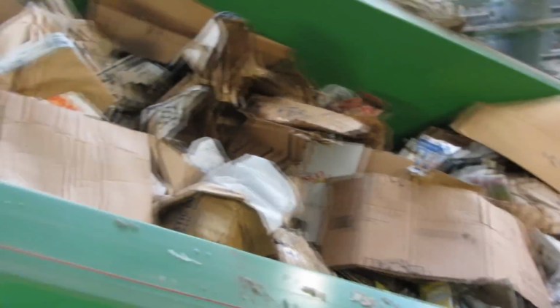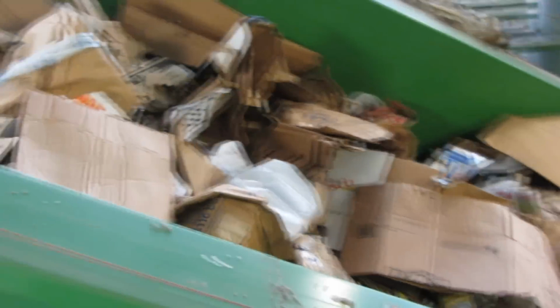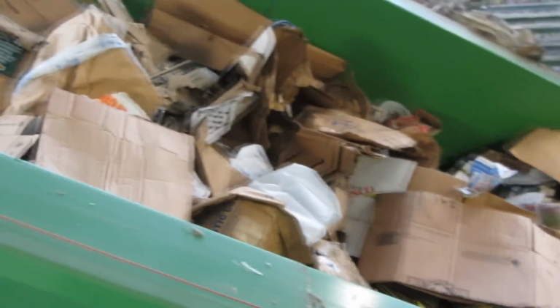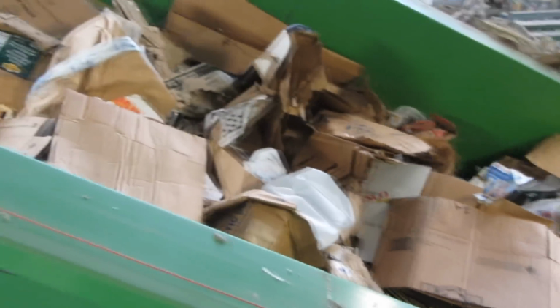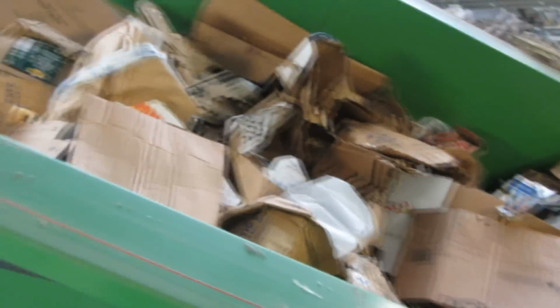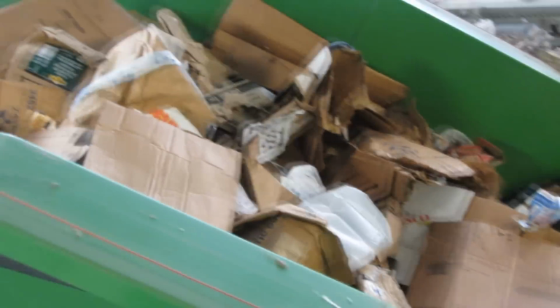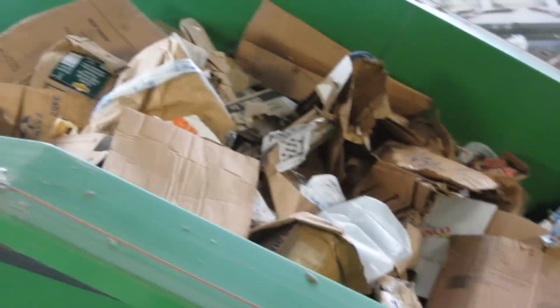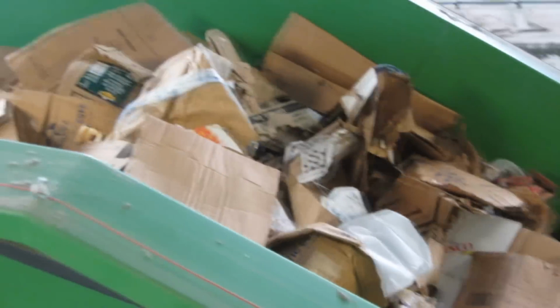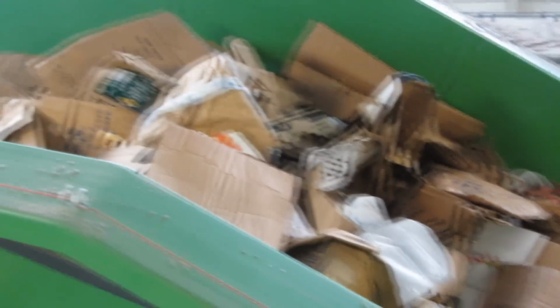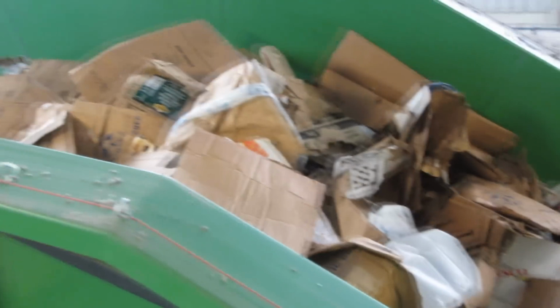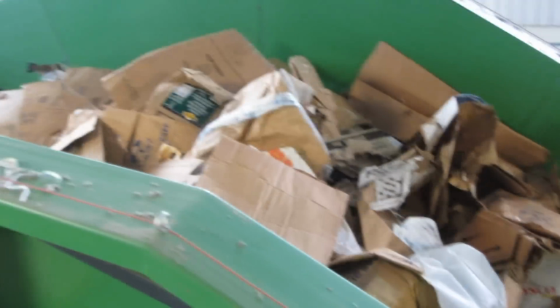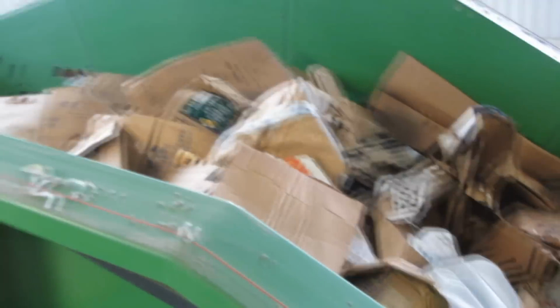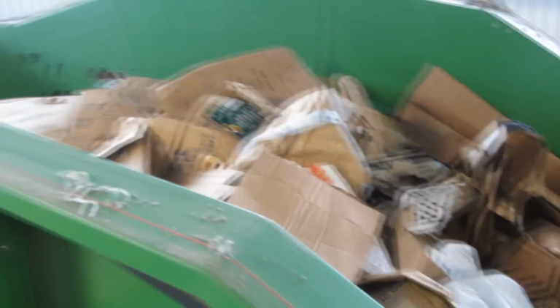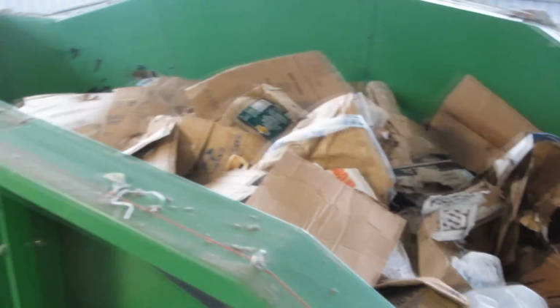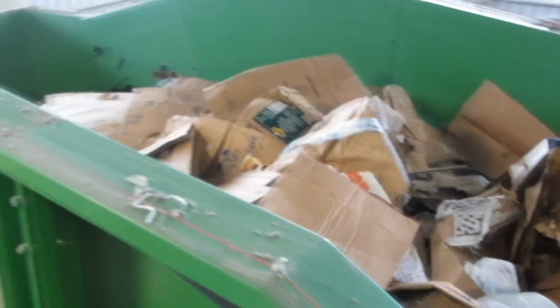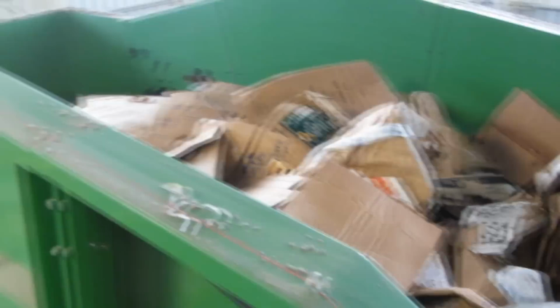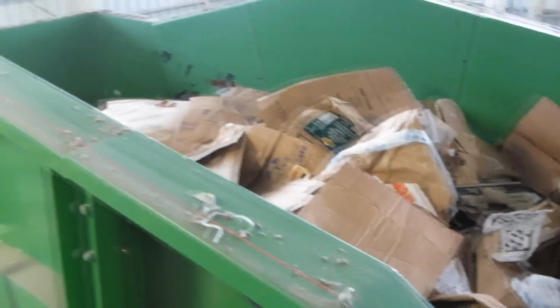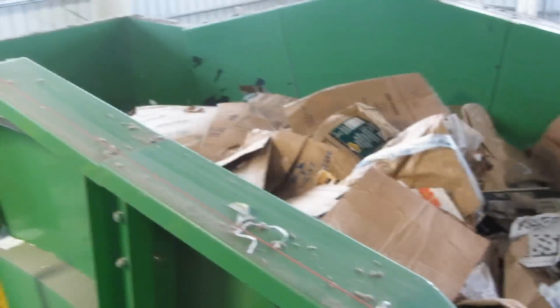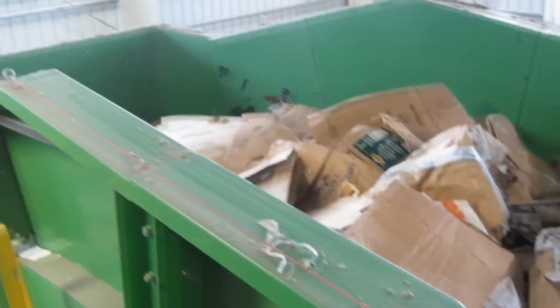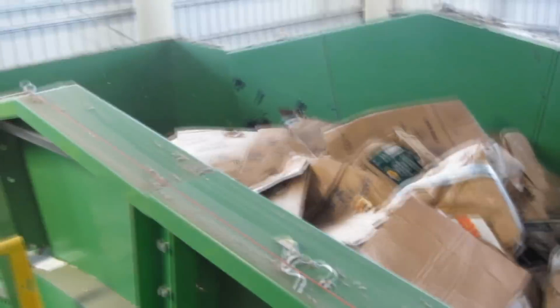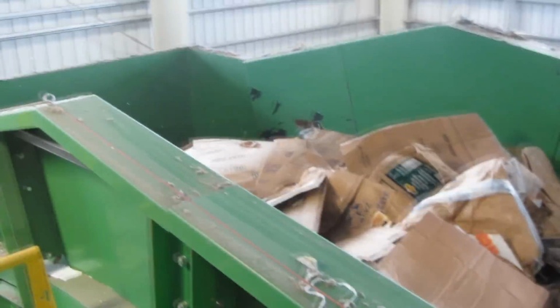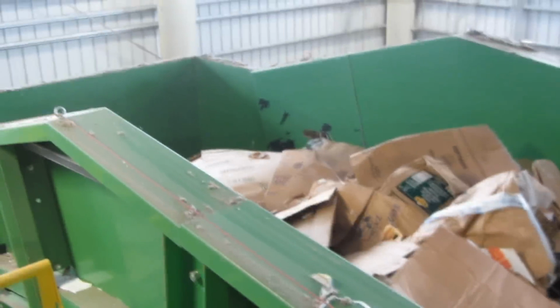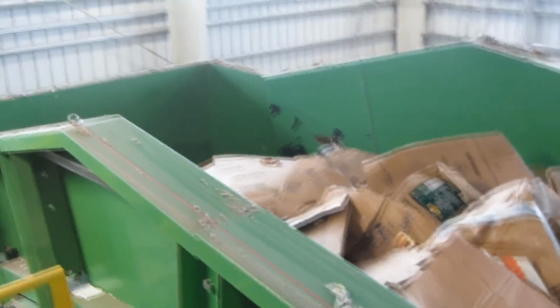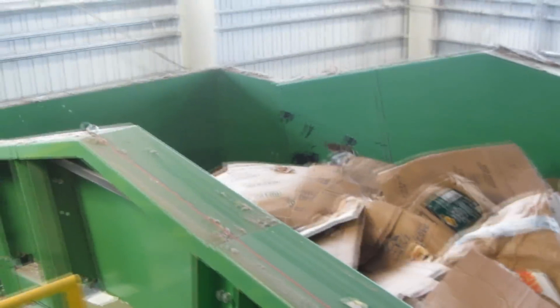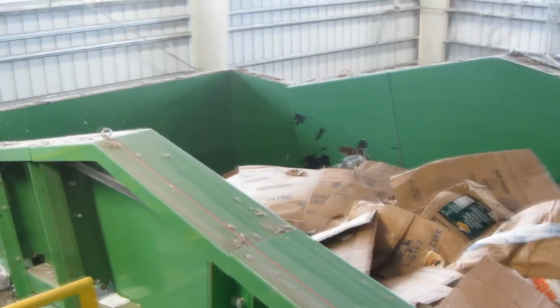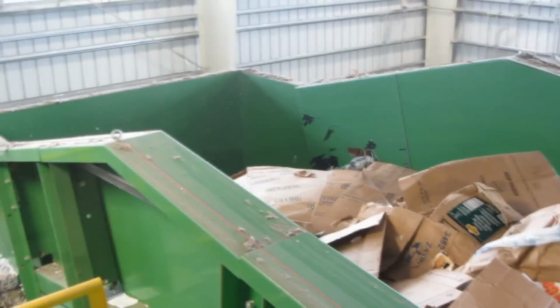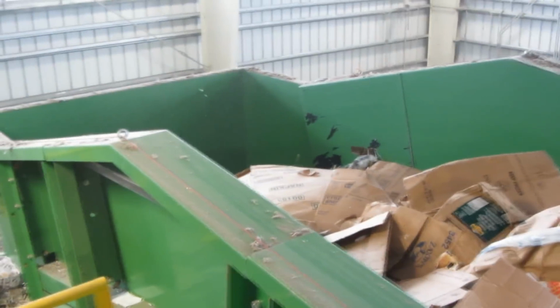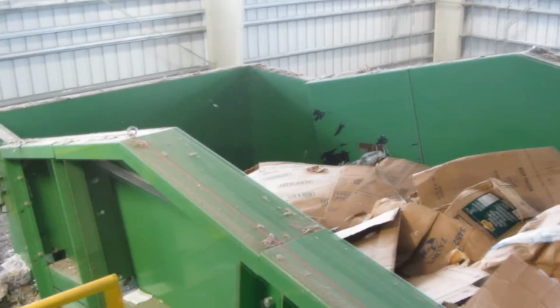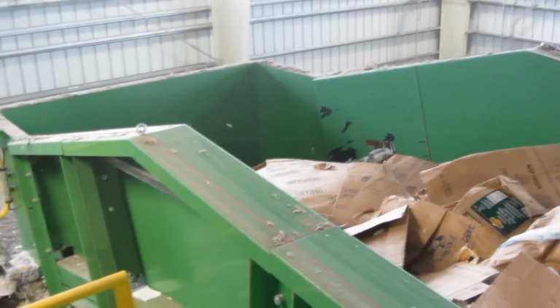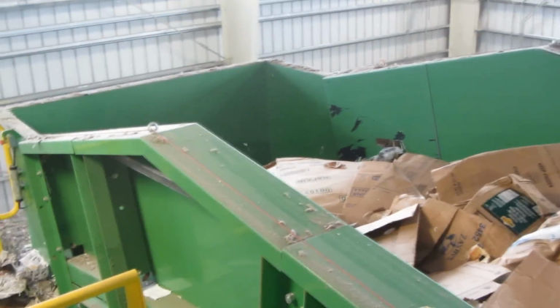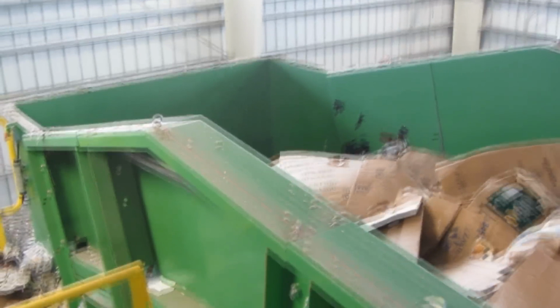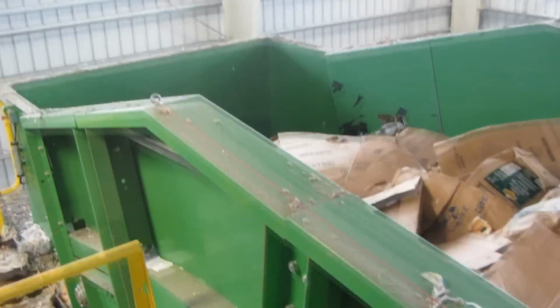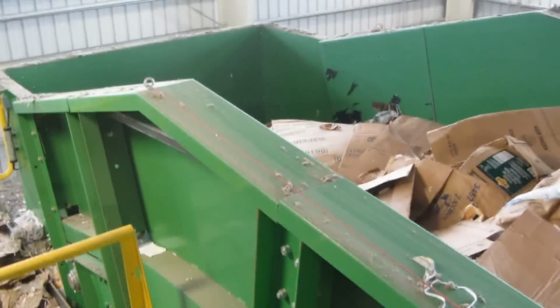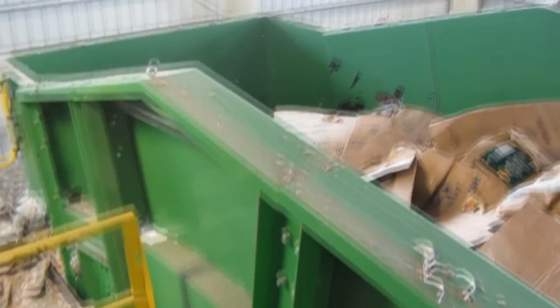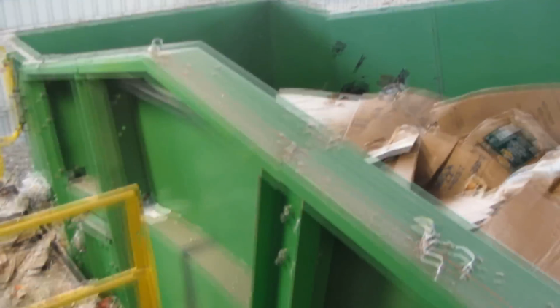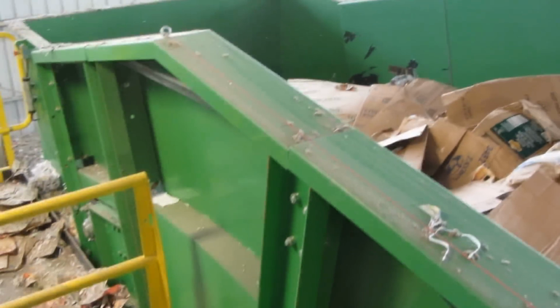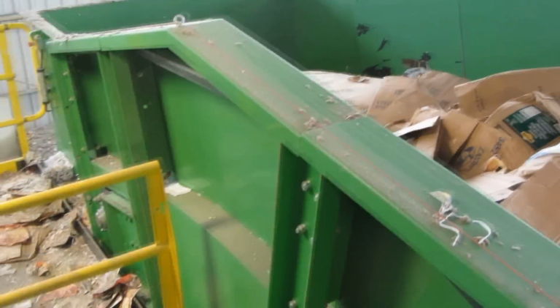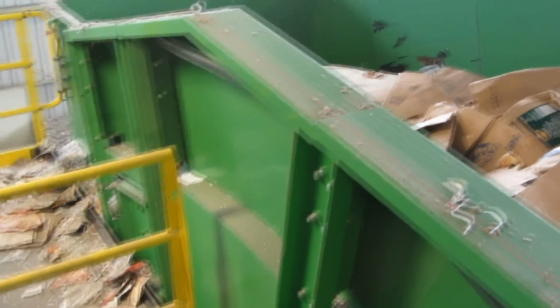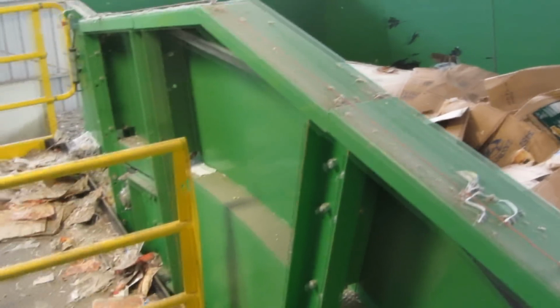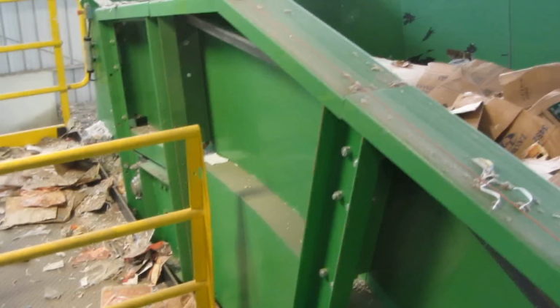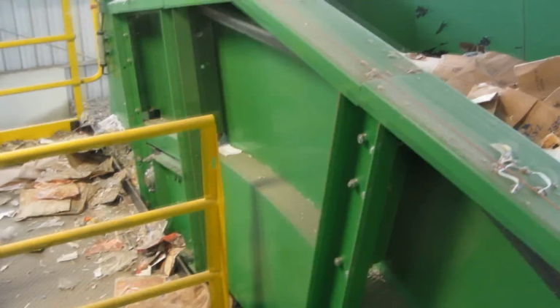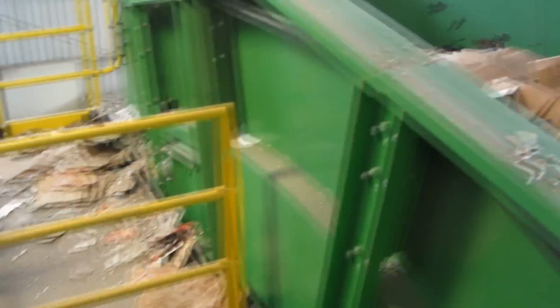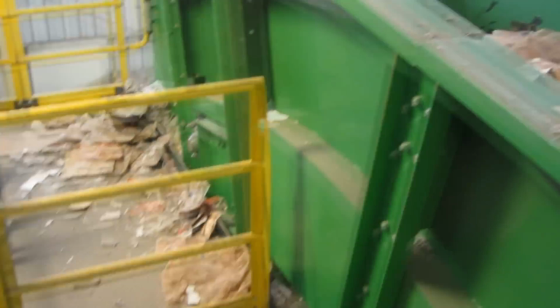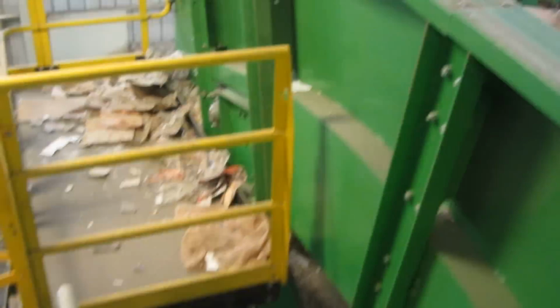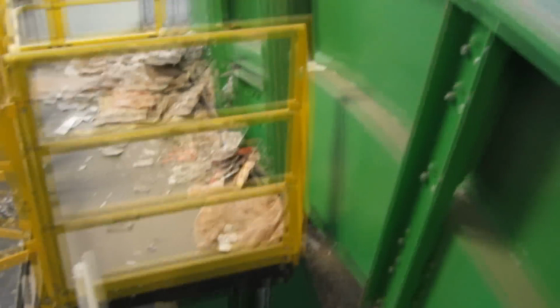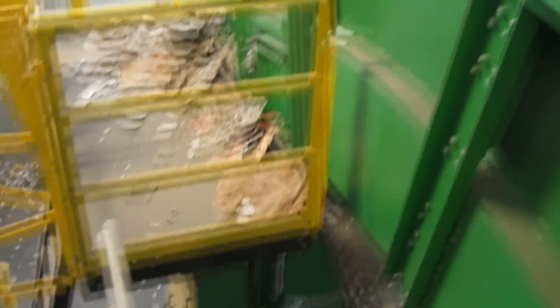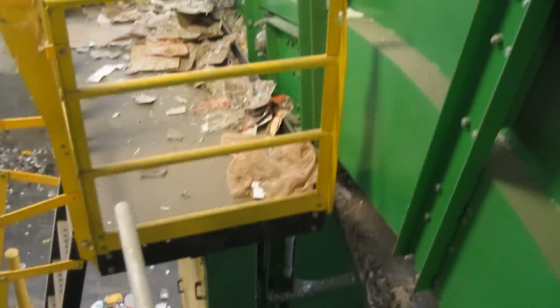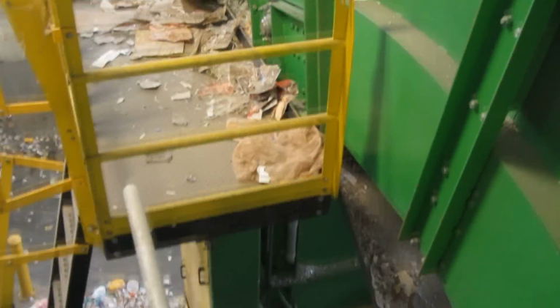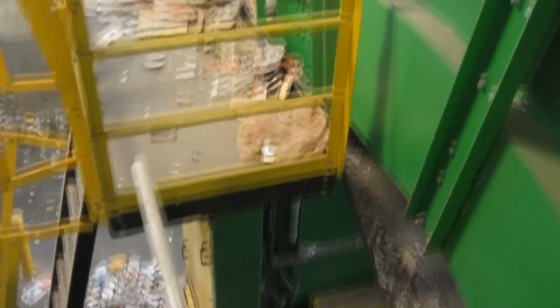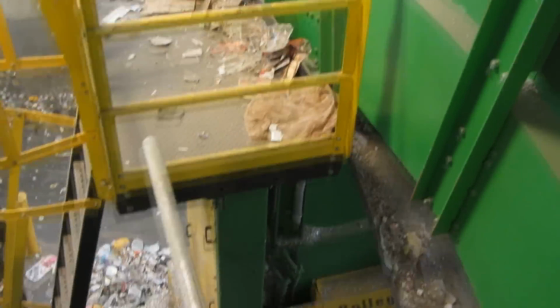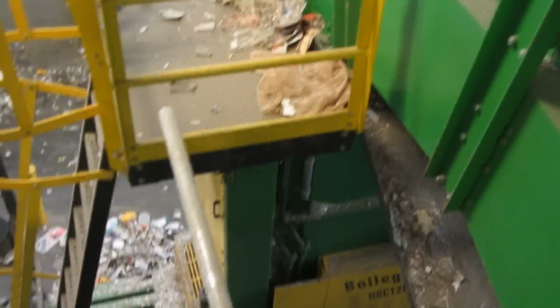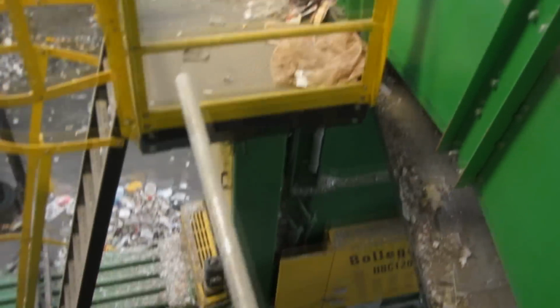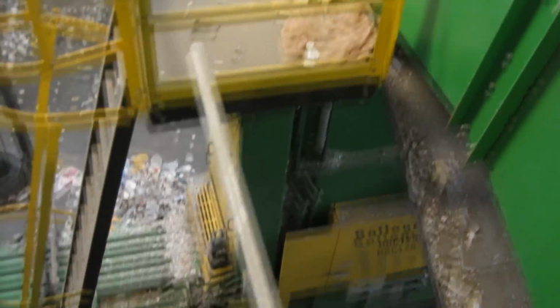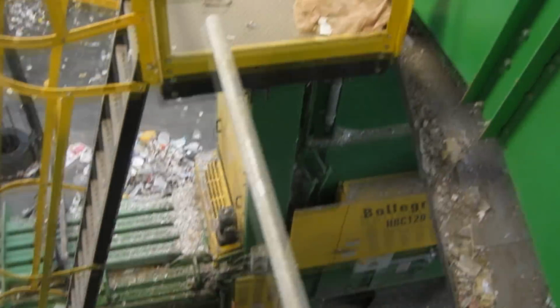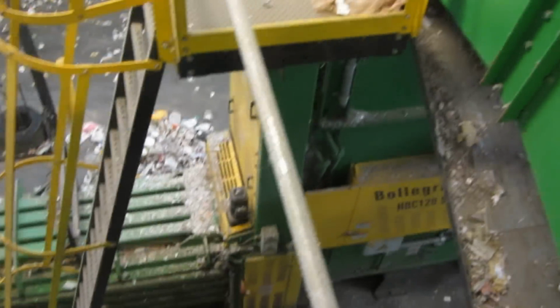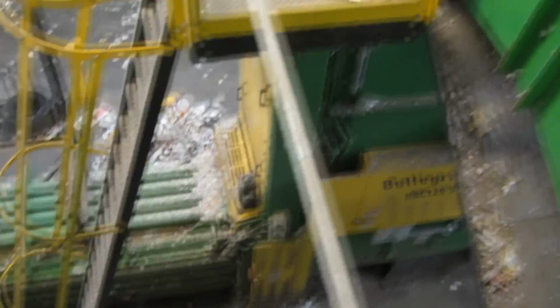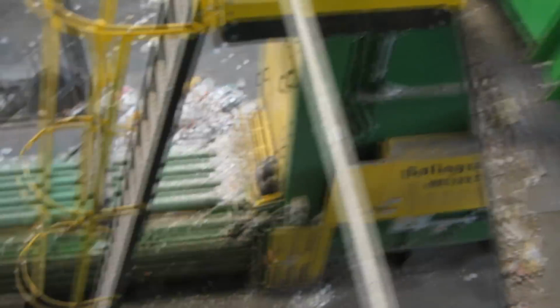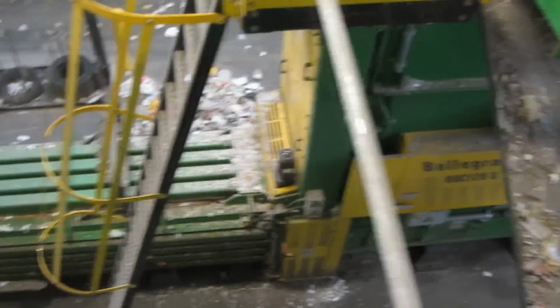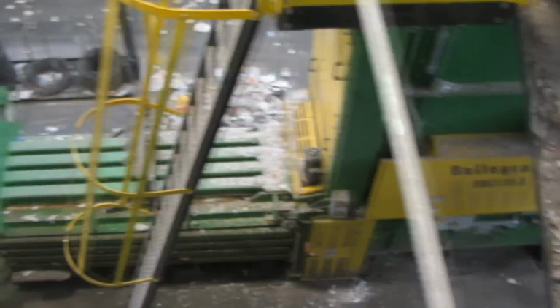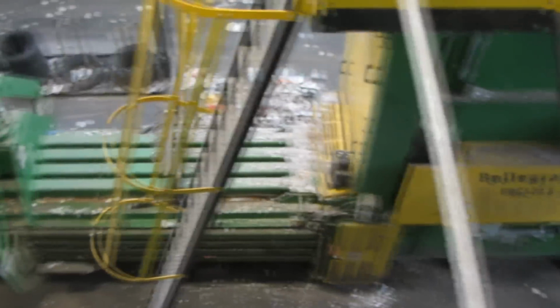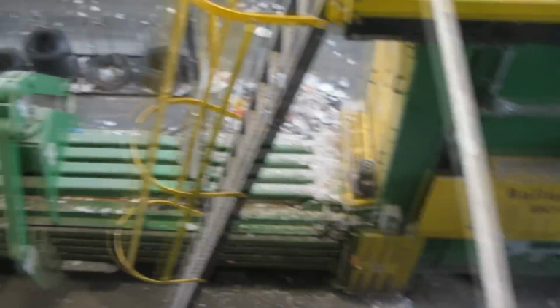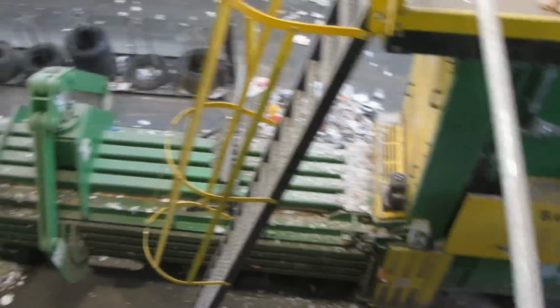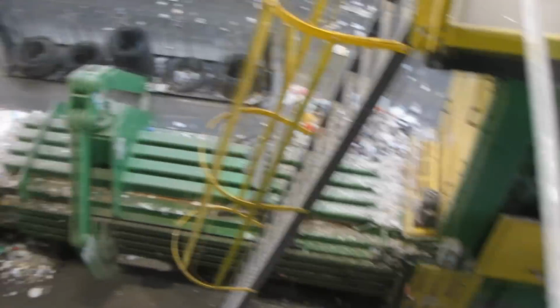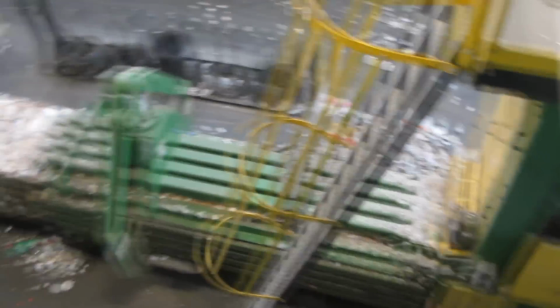Once separated, the cardboard moves across the MRF and into an area where it is compressed into bales and prepared for shipping.